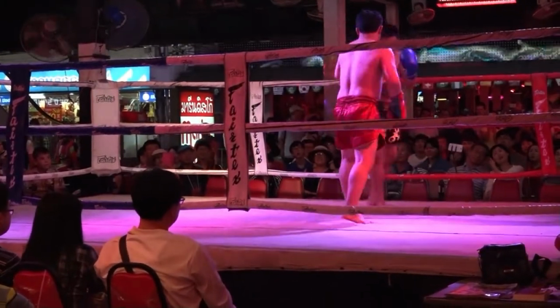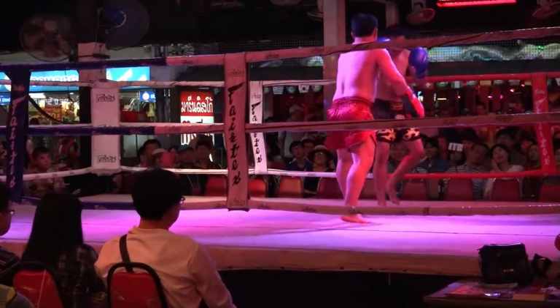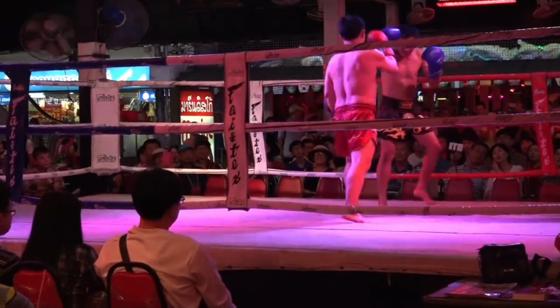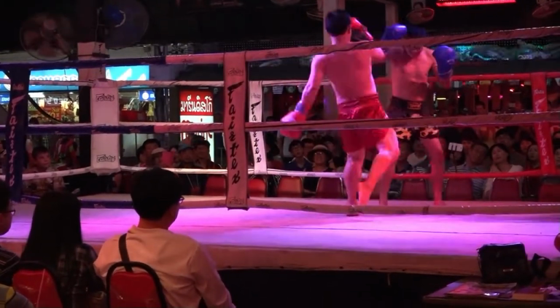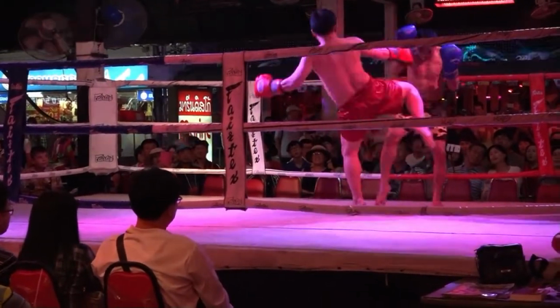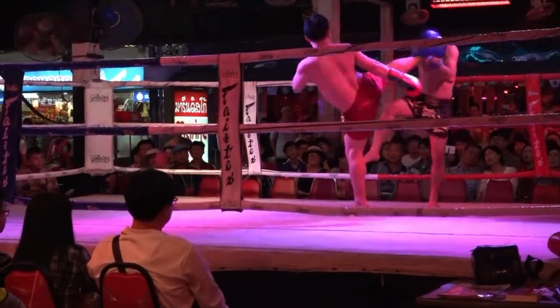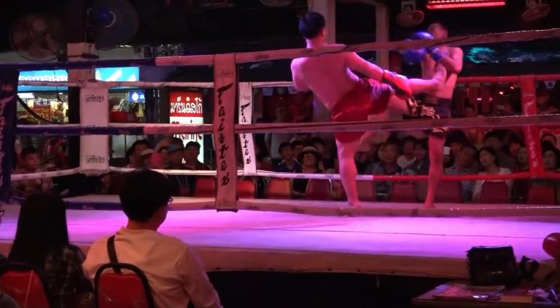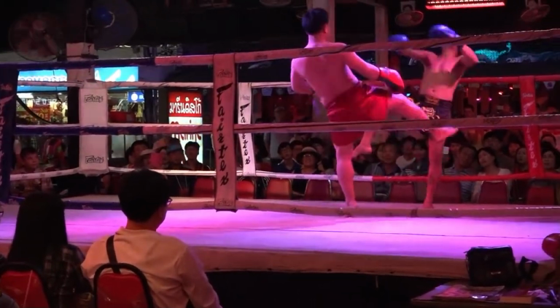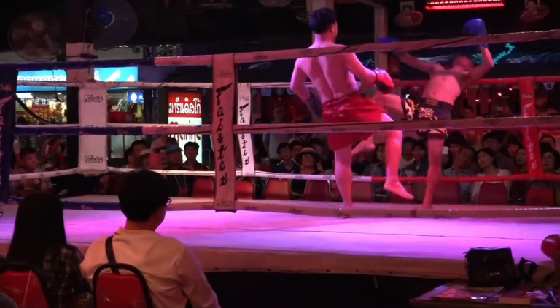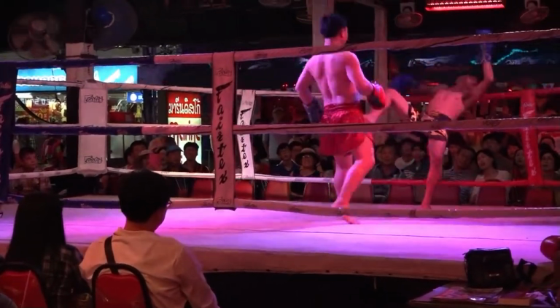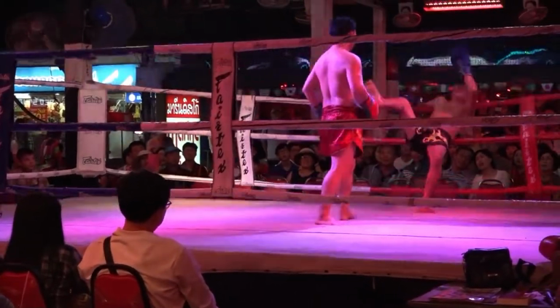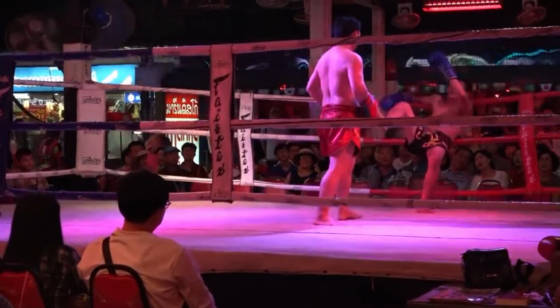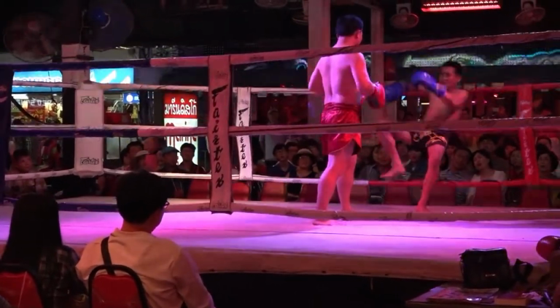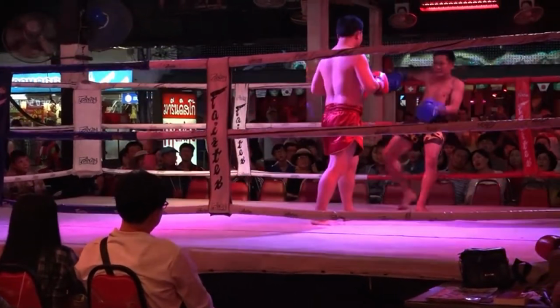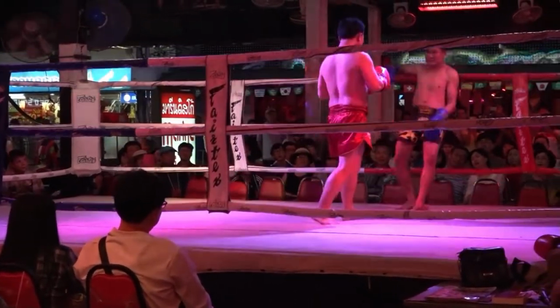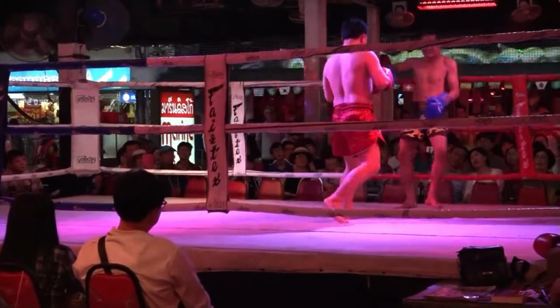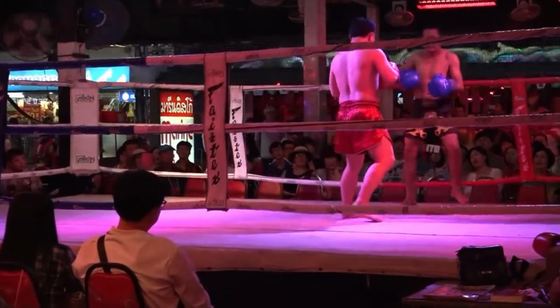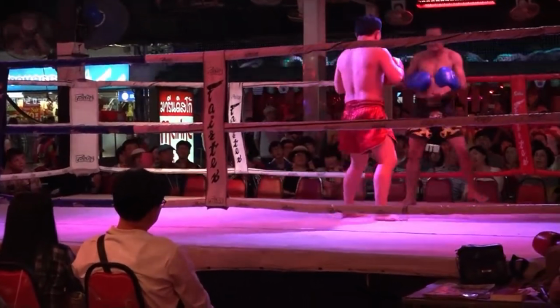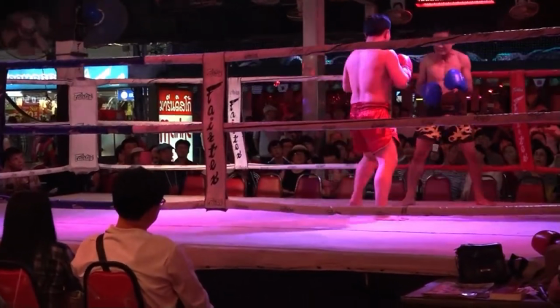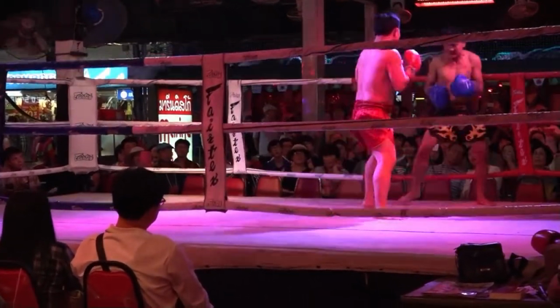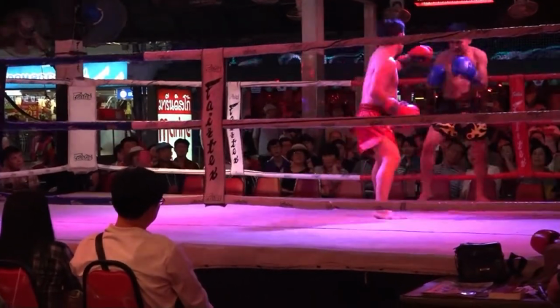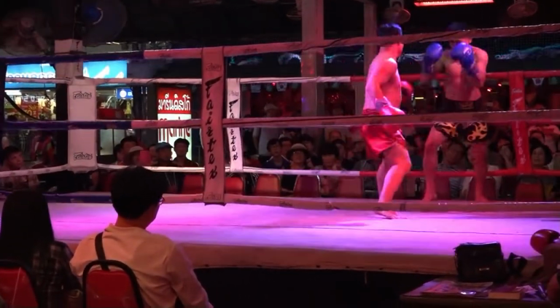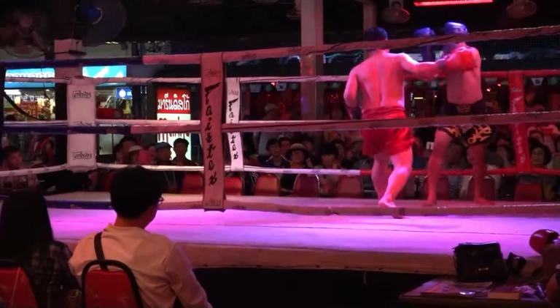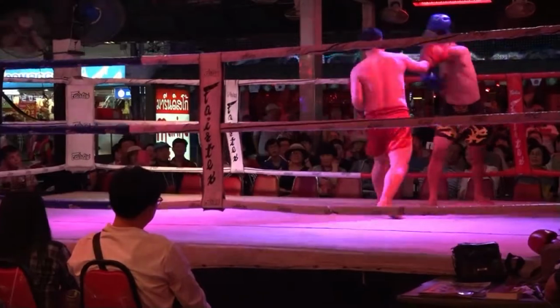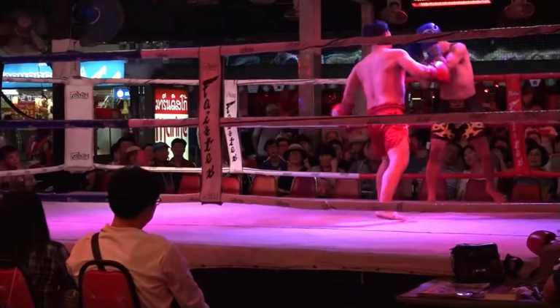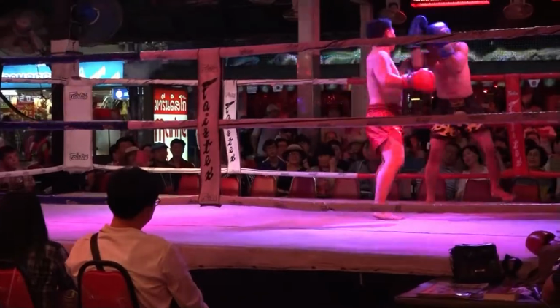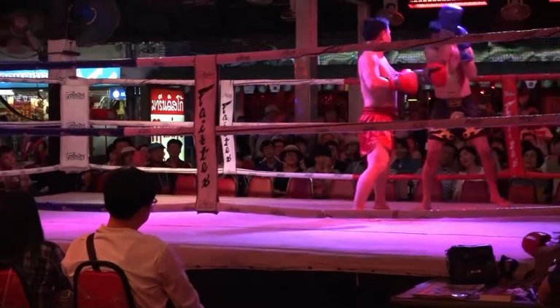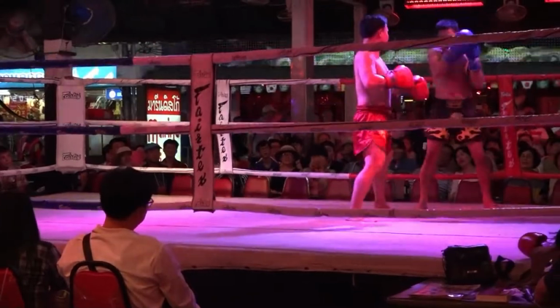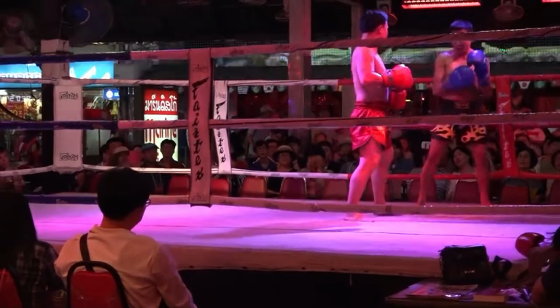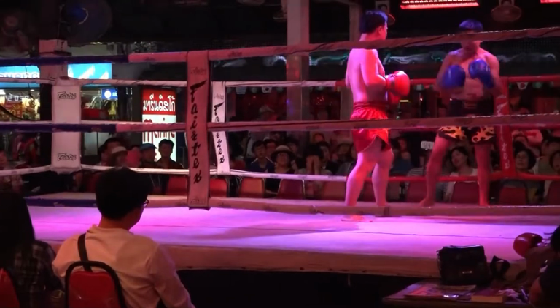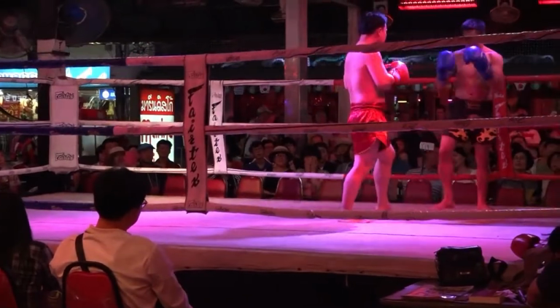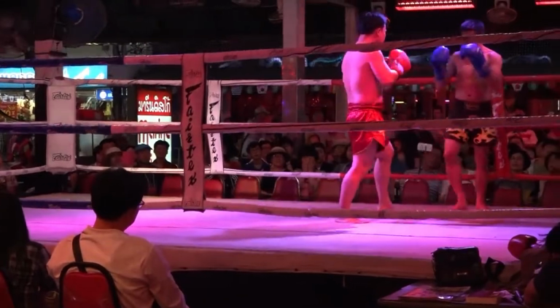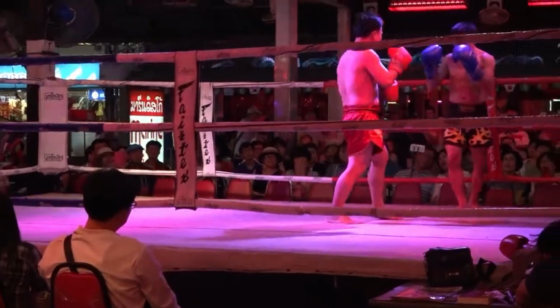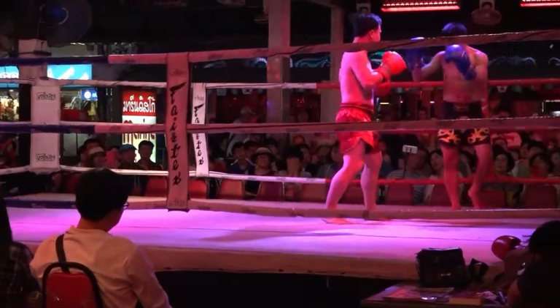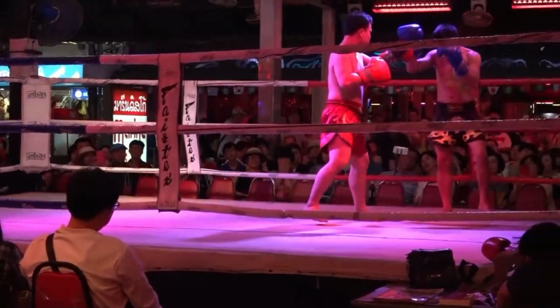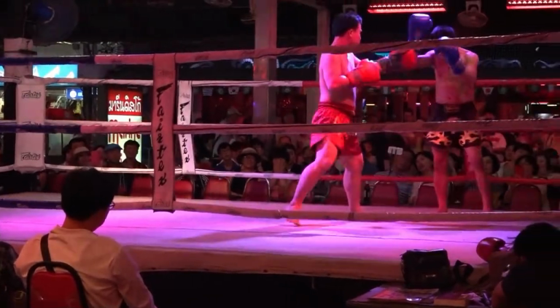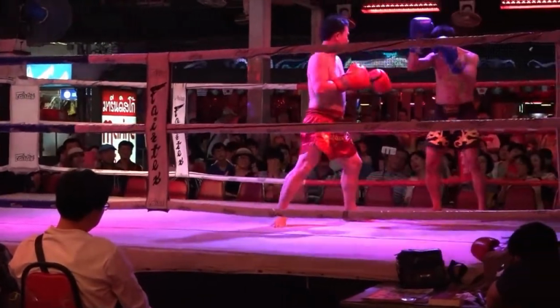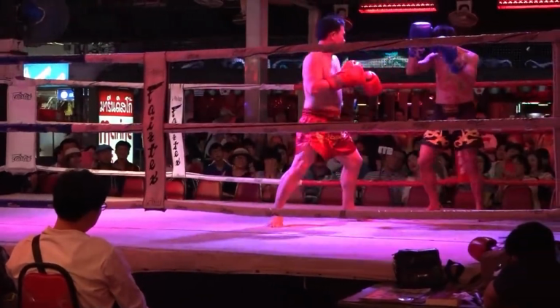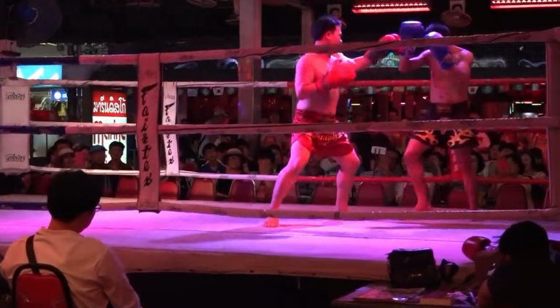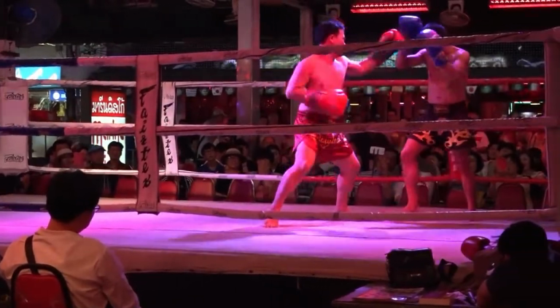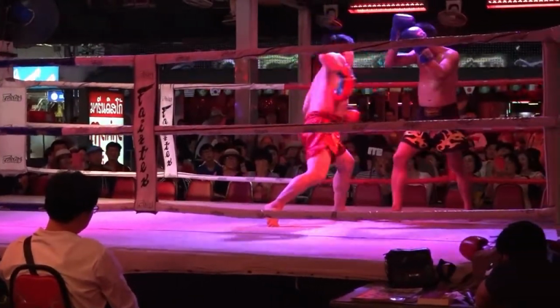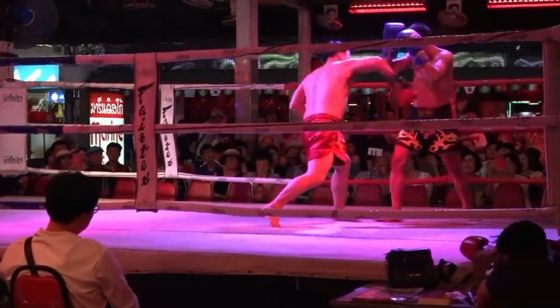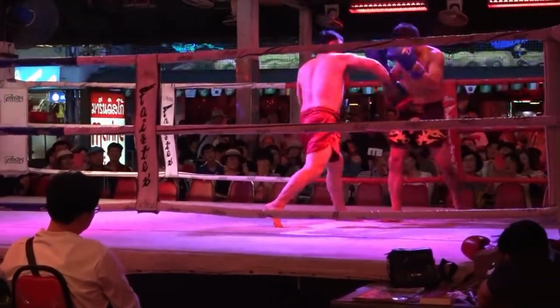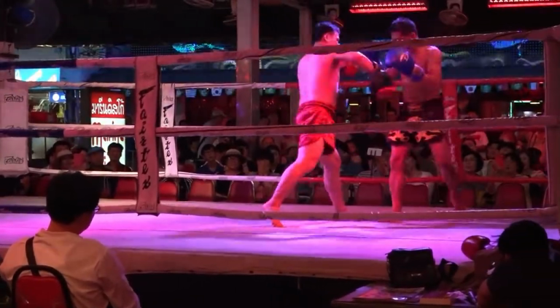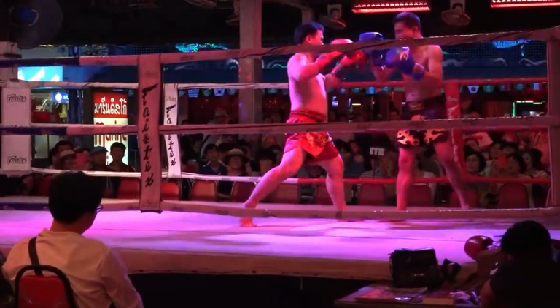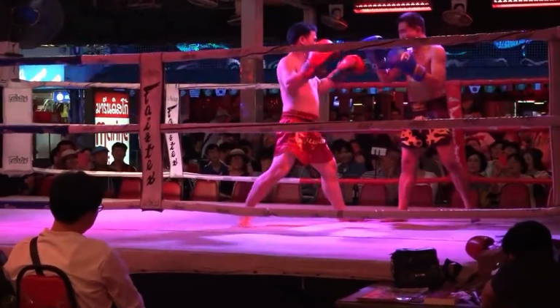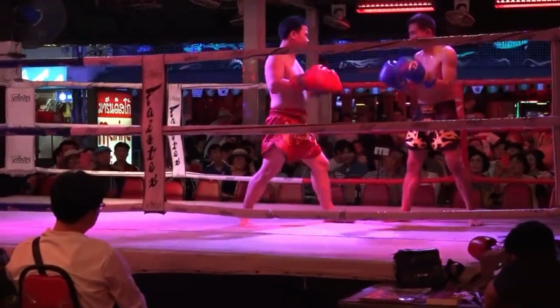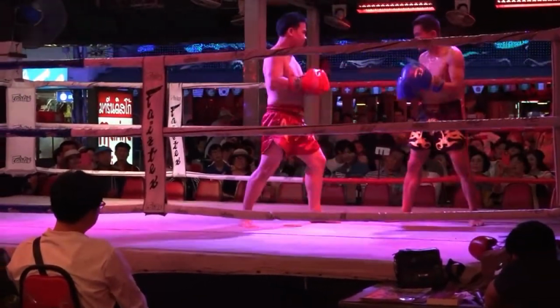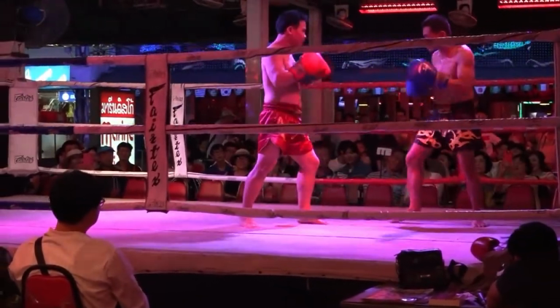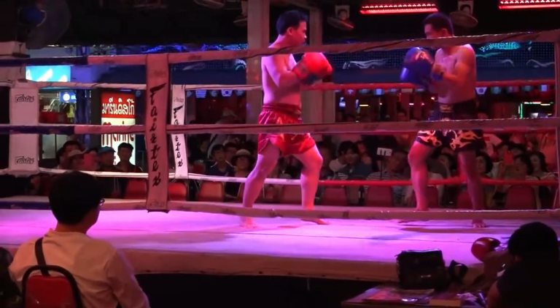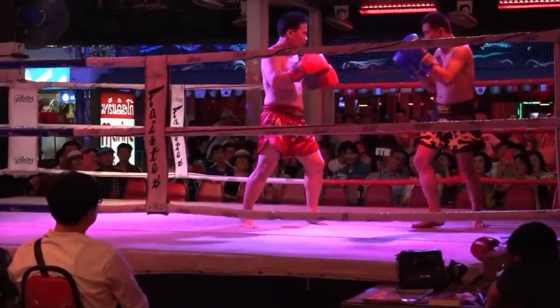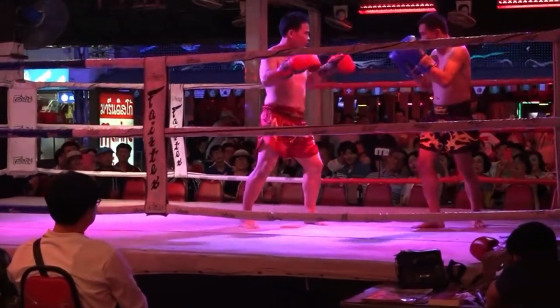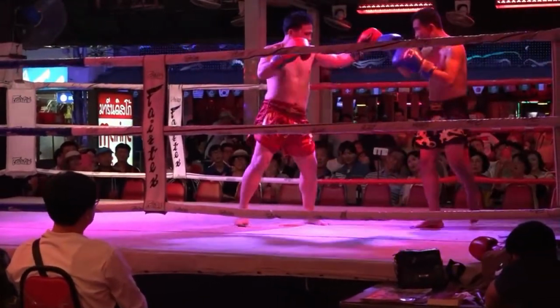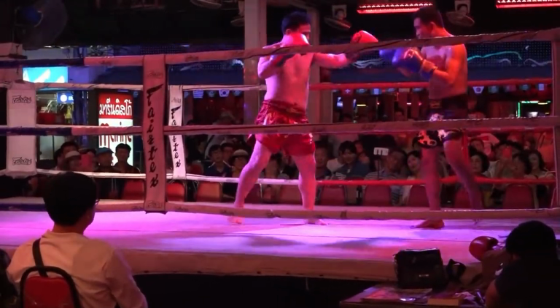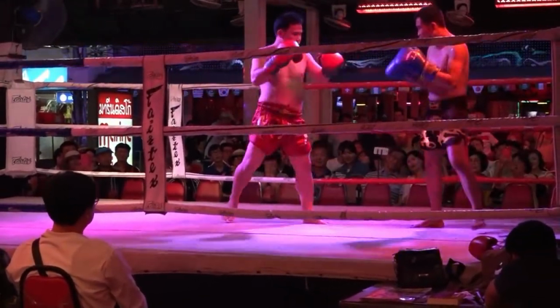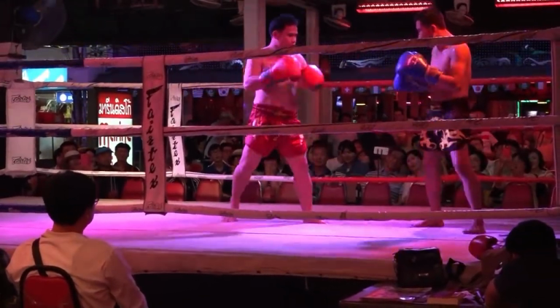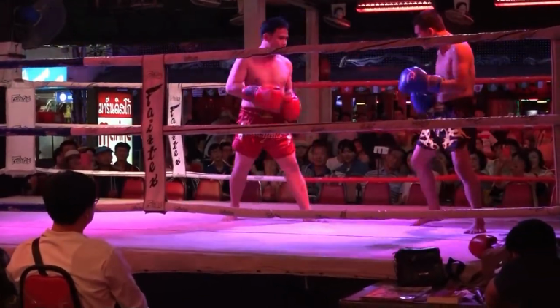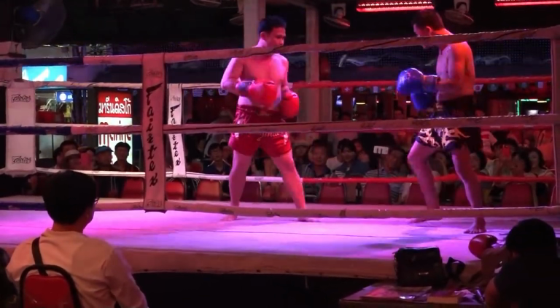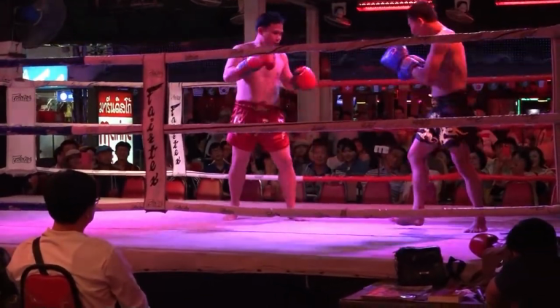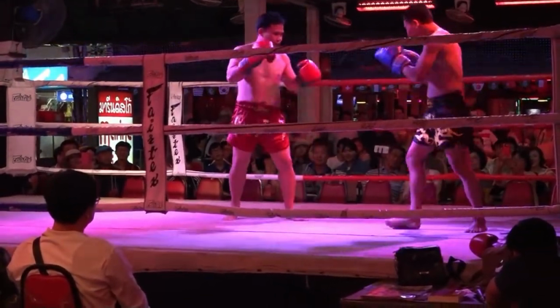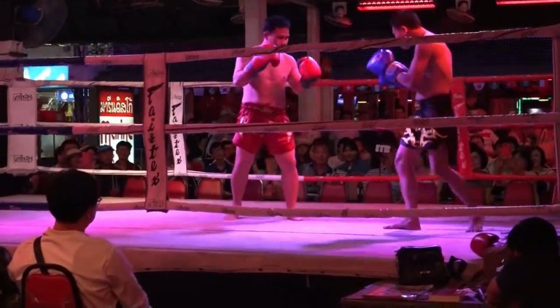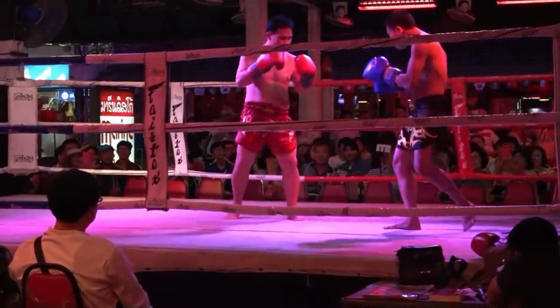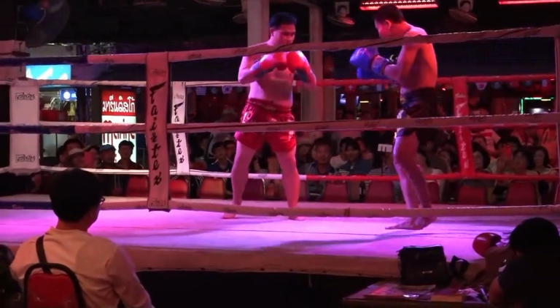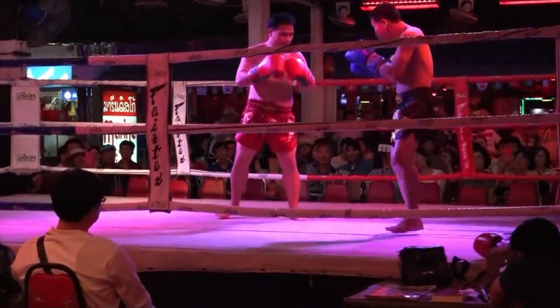In Muay Thai boxing, striking with feet, knees, hands, and elbows are all legal blows.